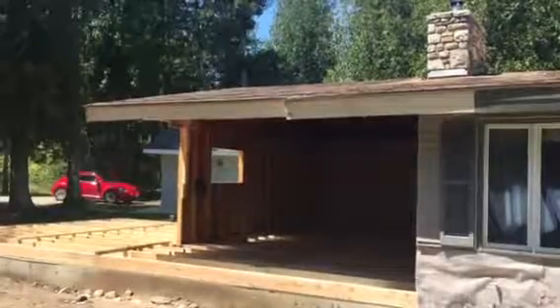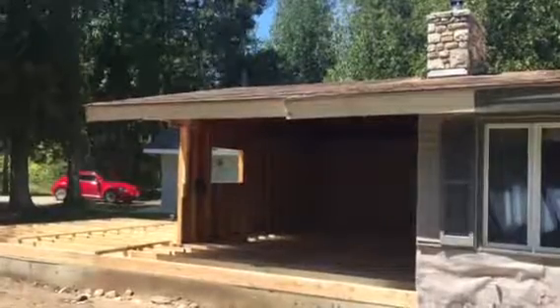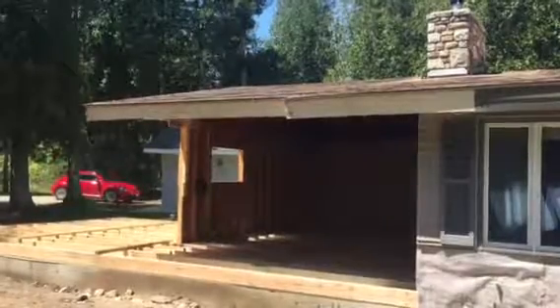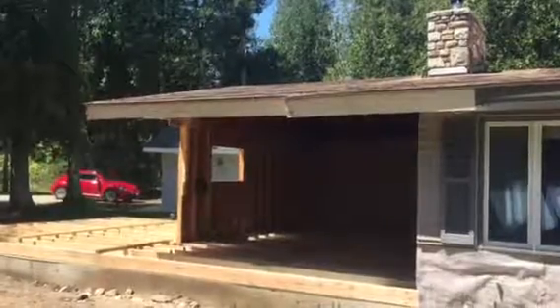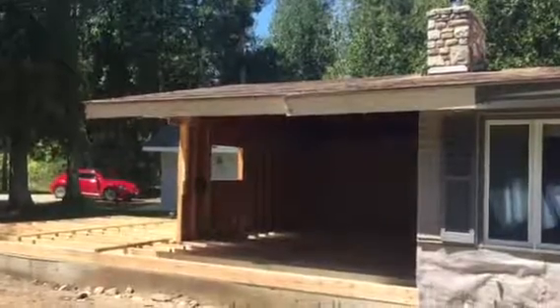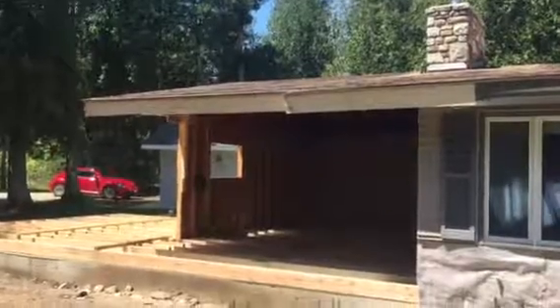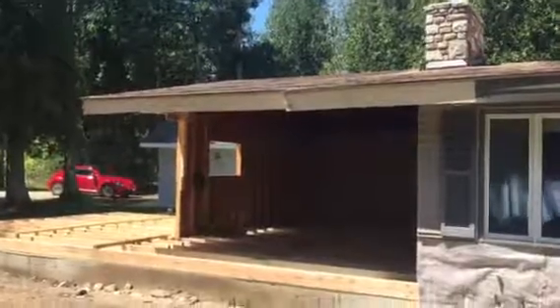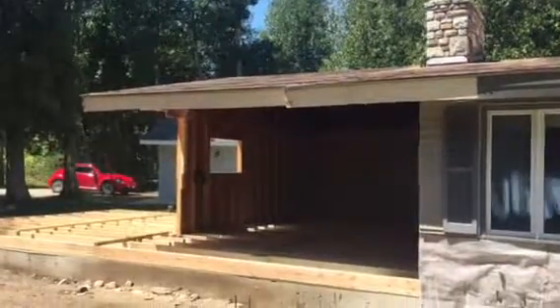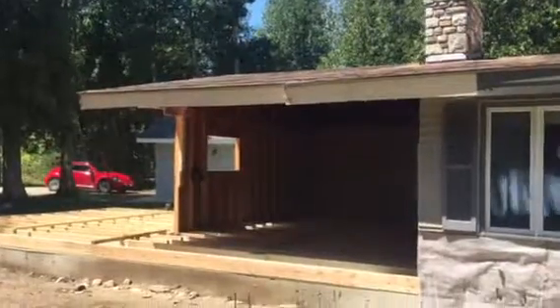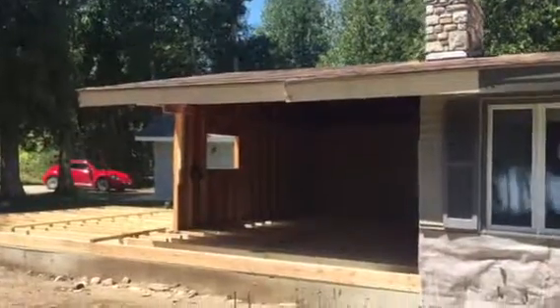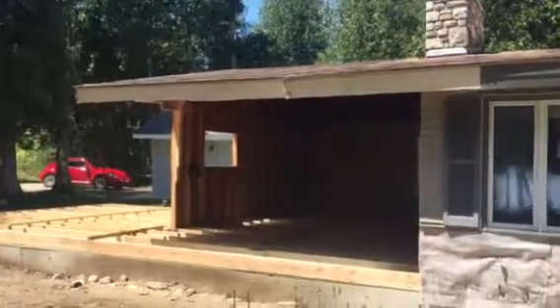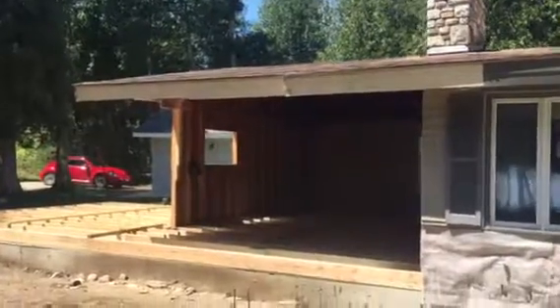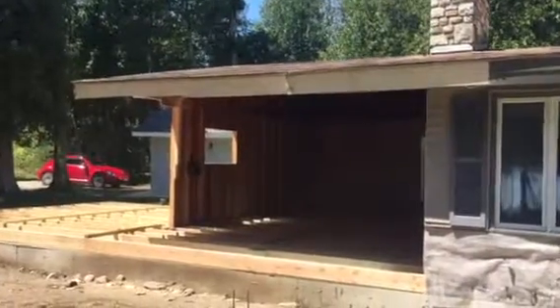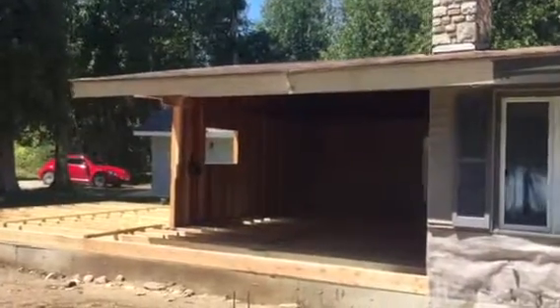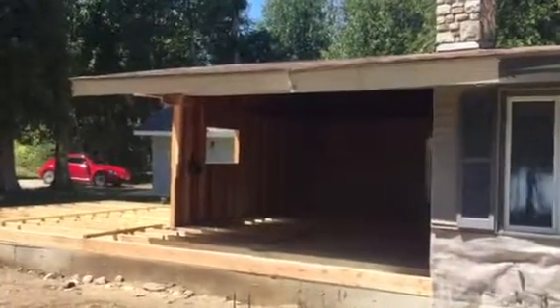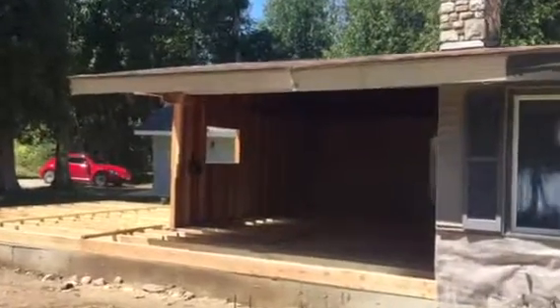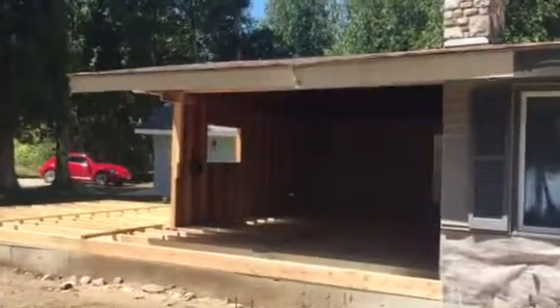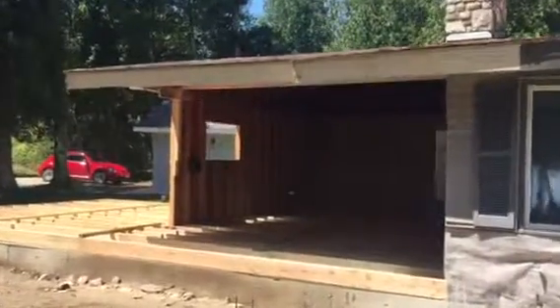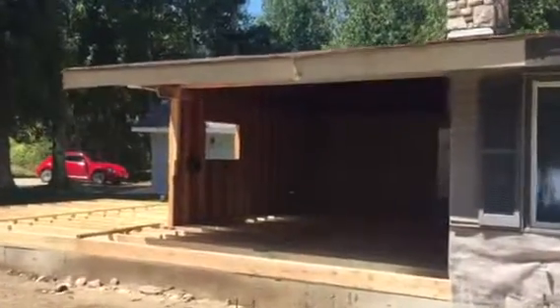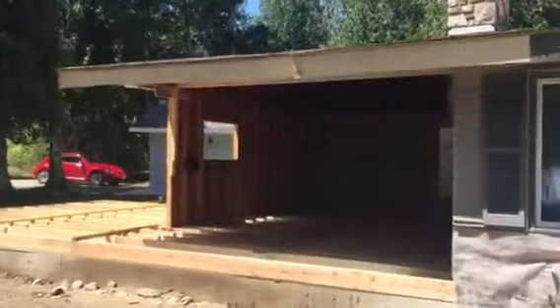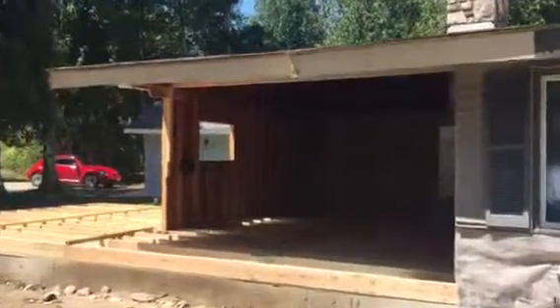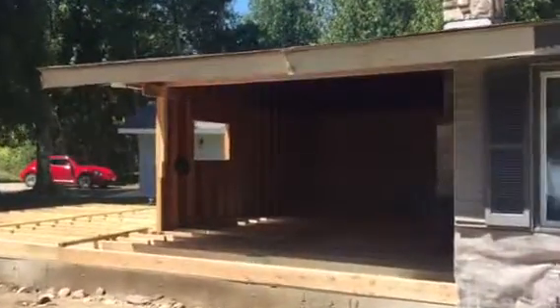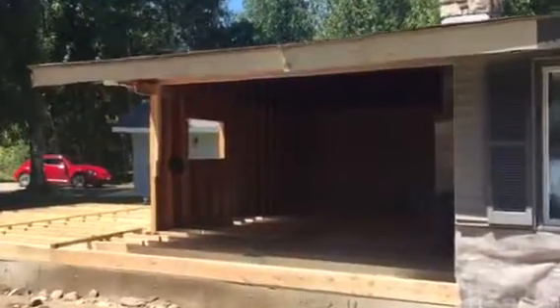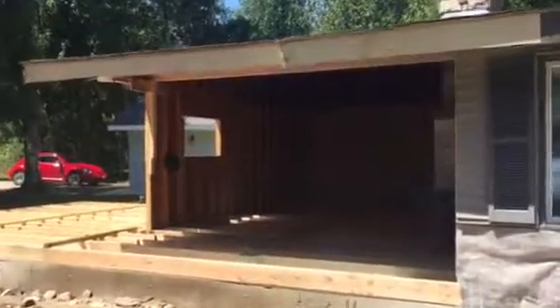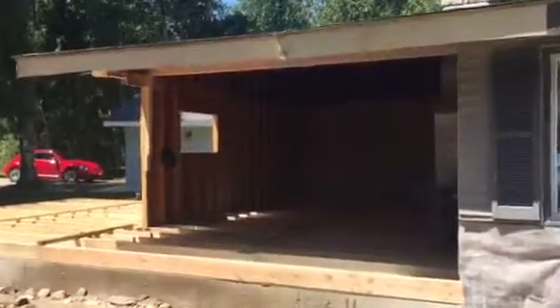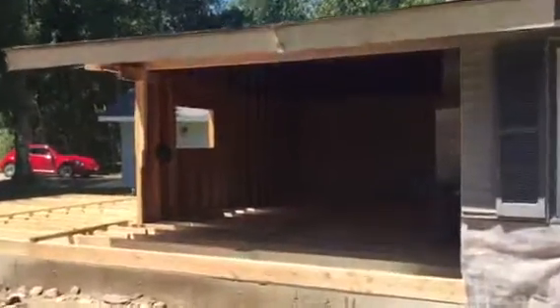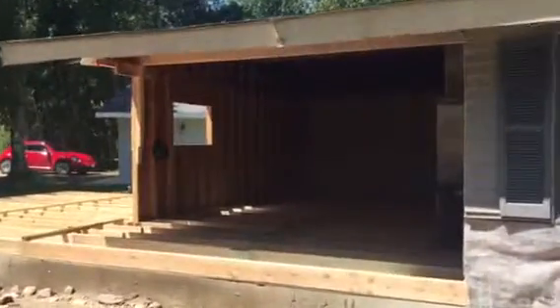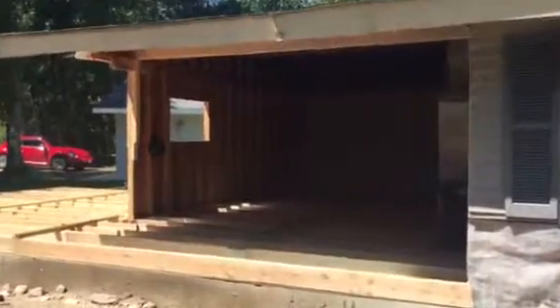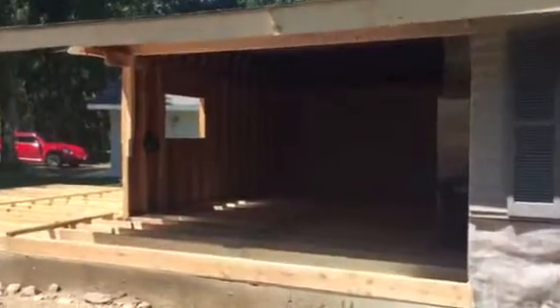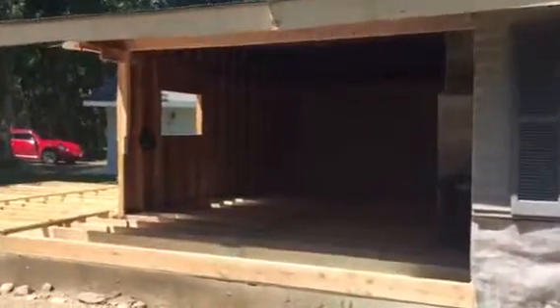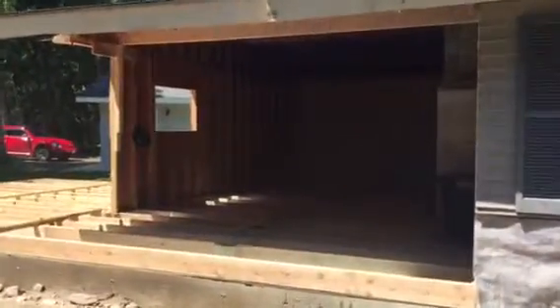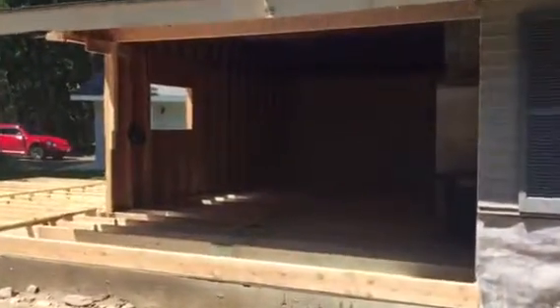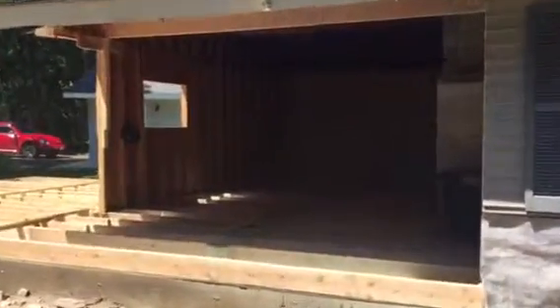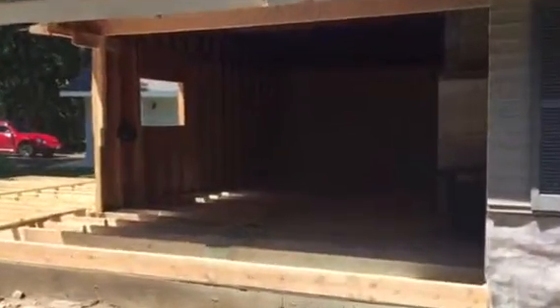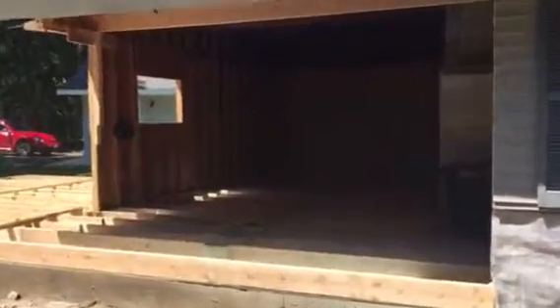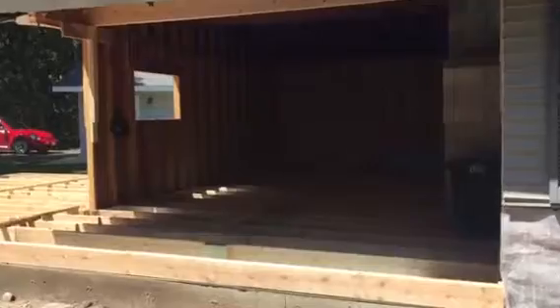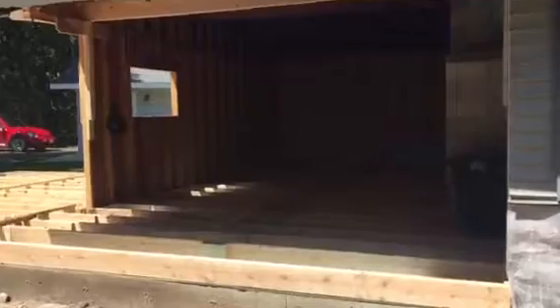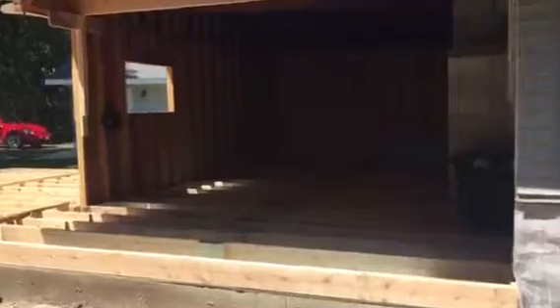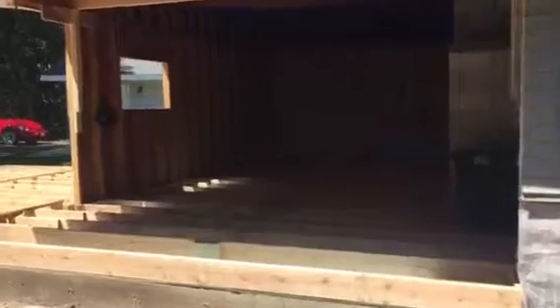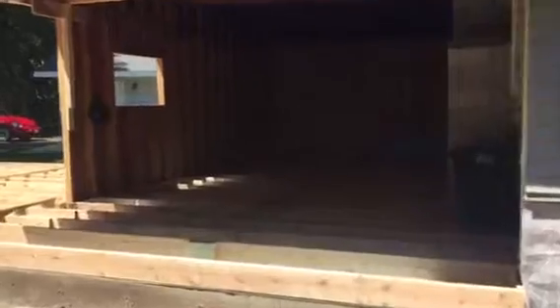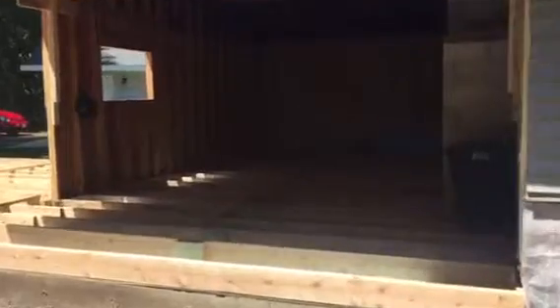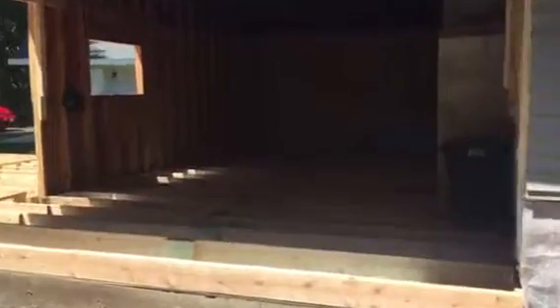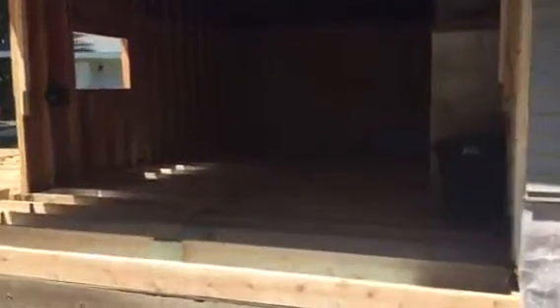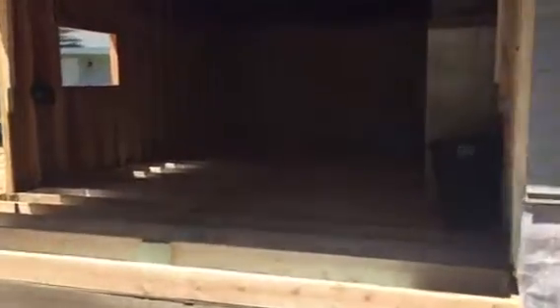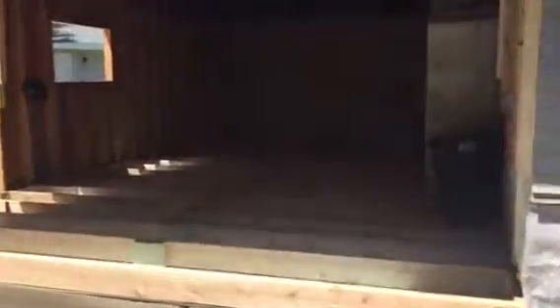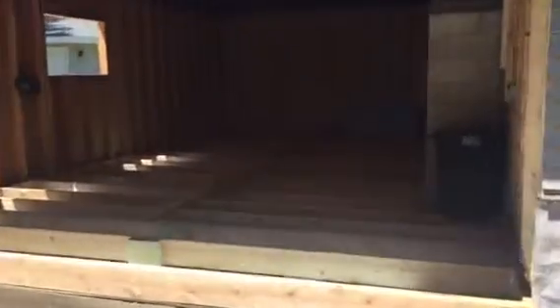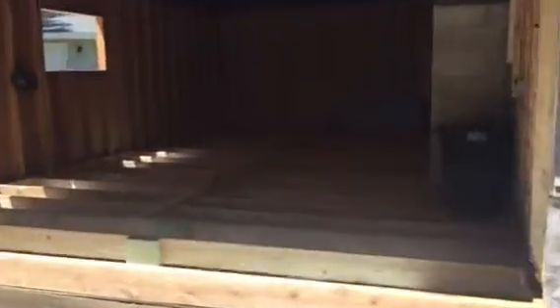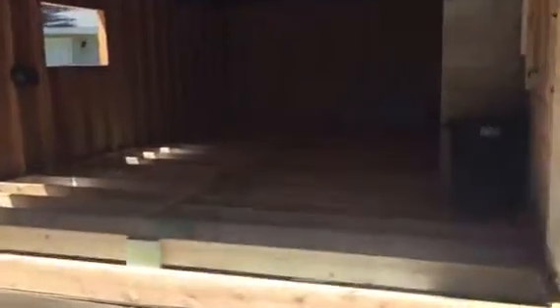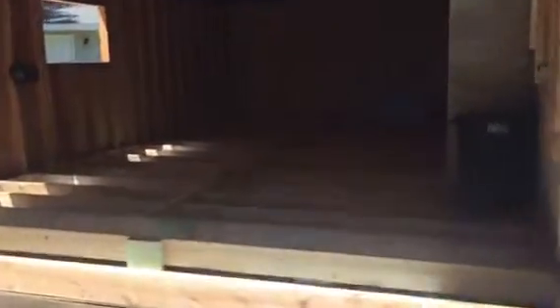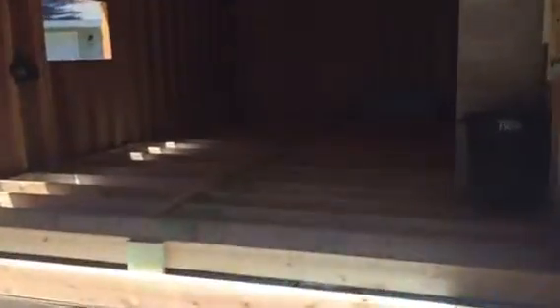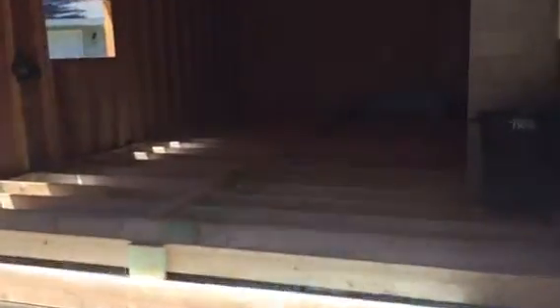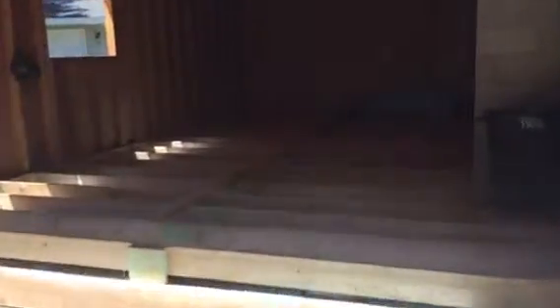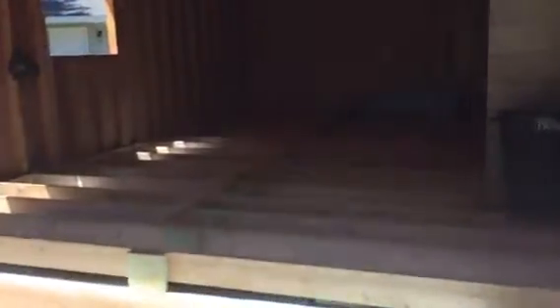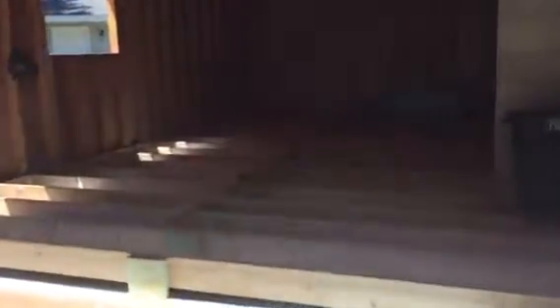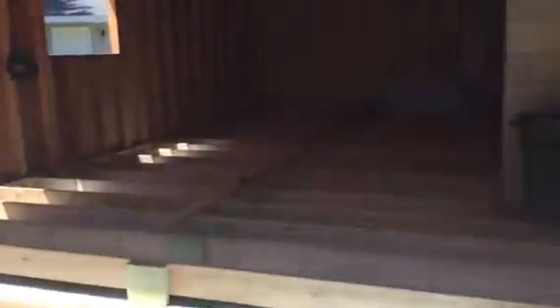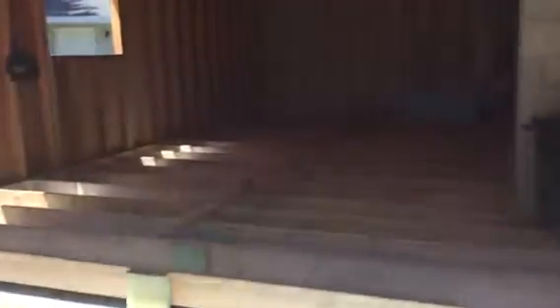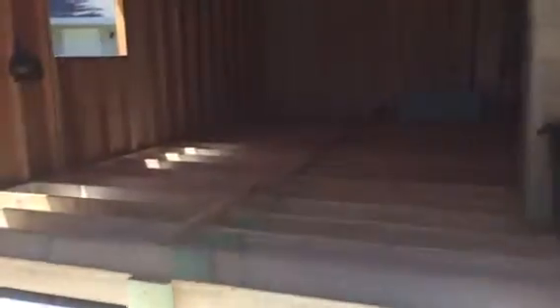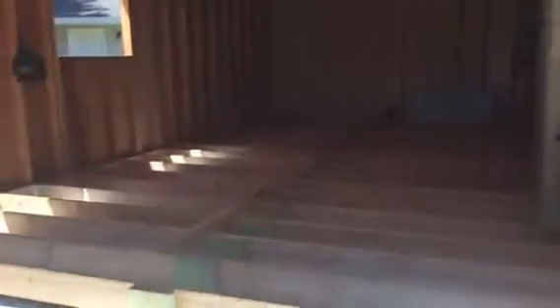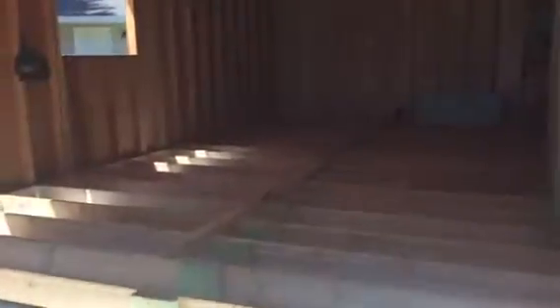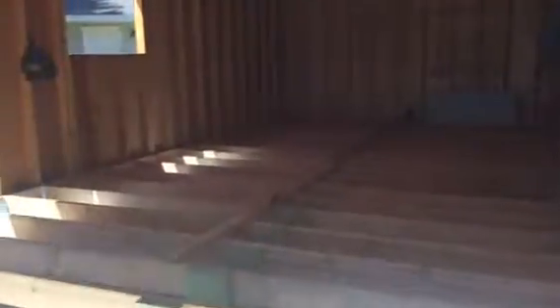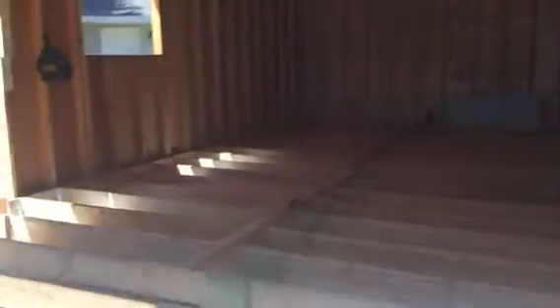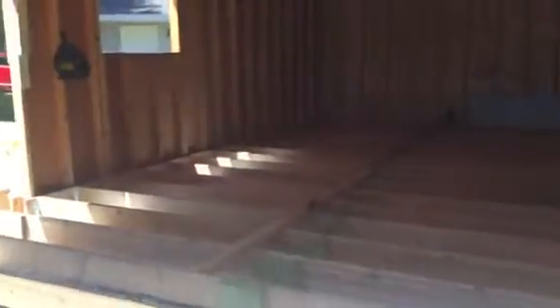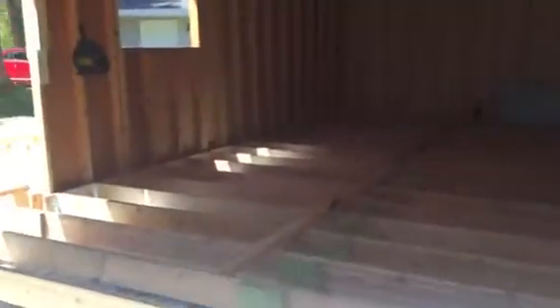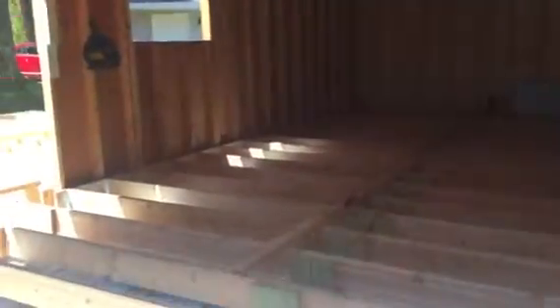This is just a quick video of the progress so far on the addition. Here's the lake room.